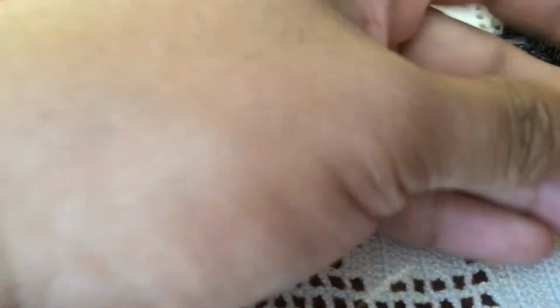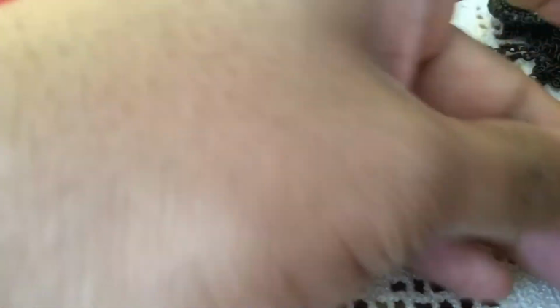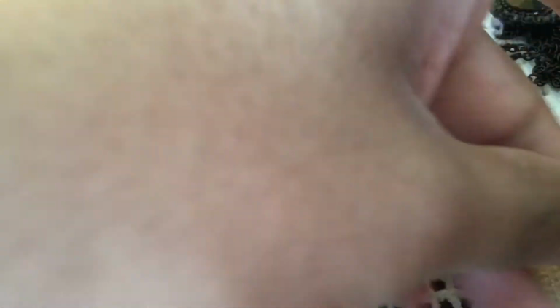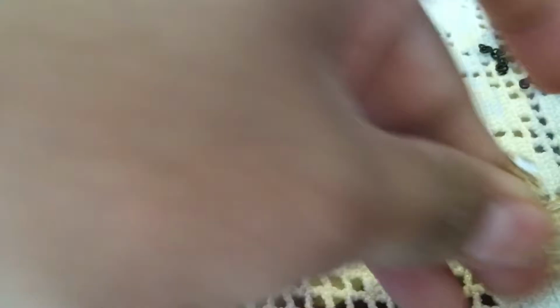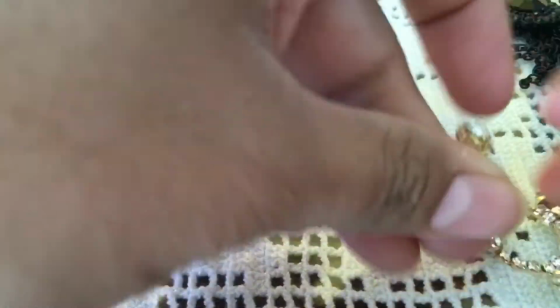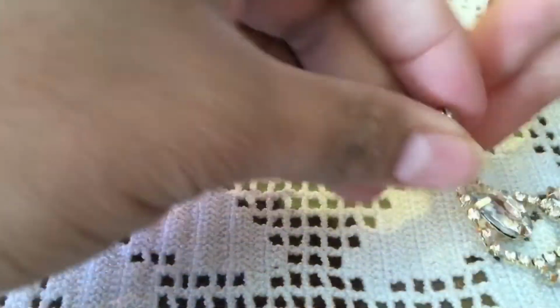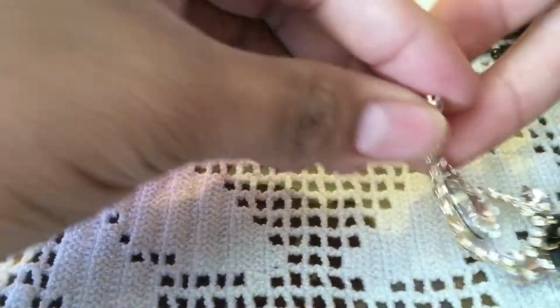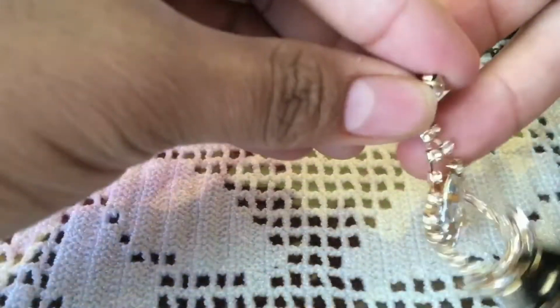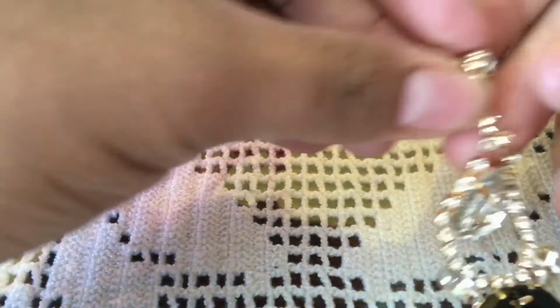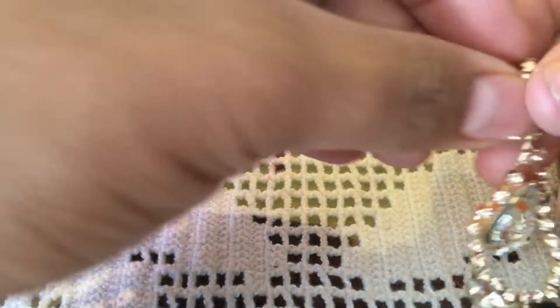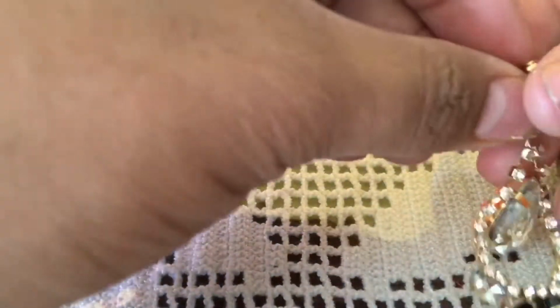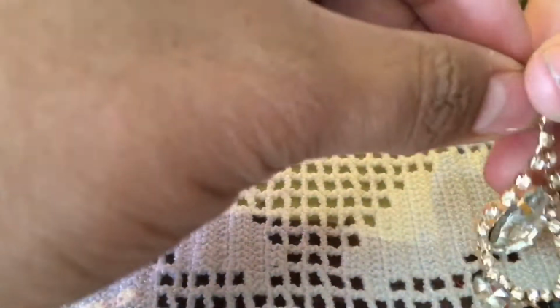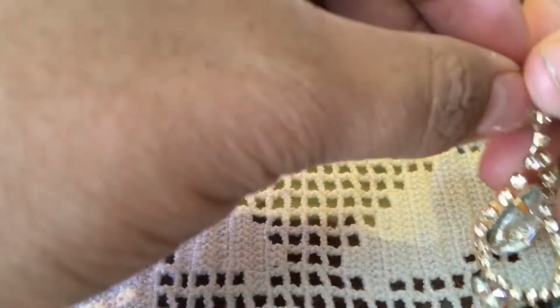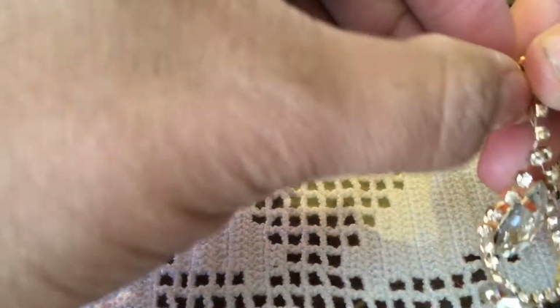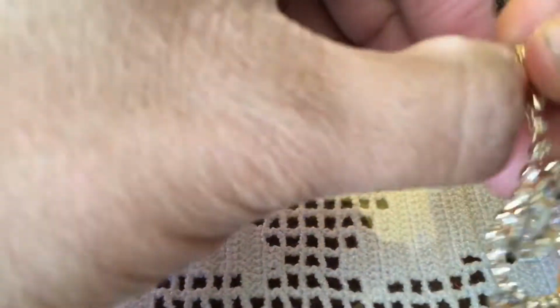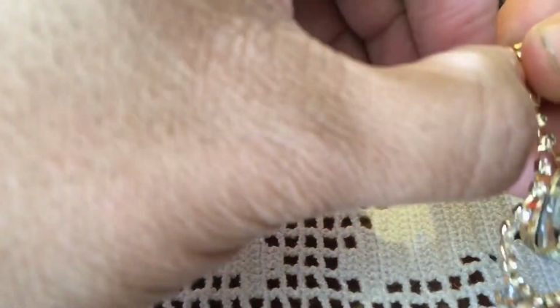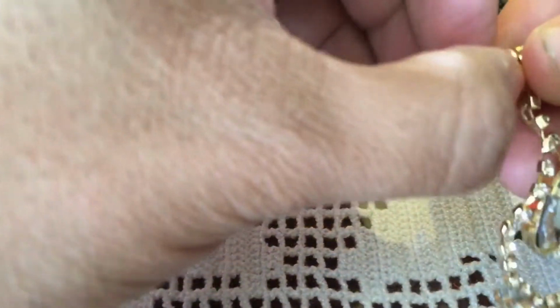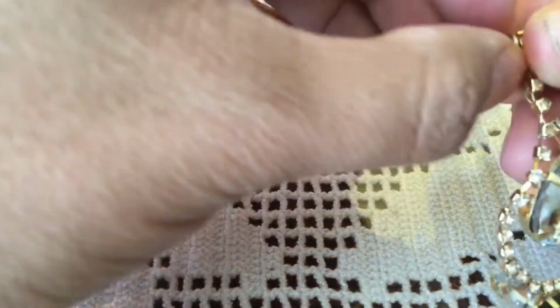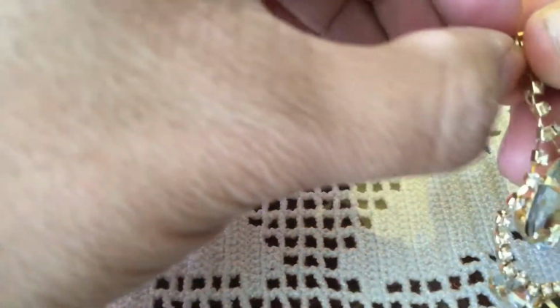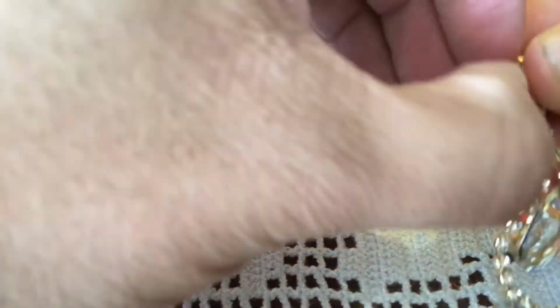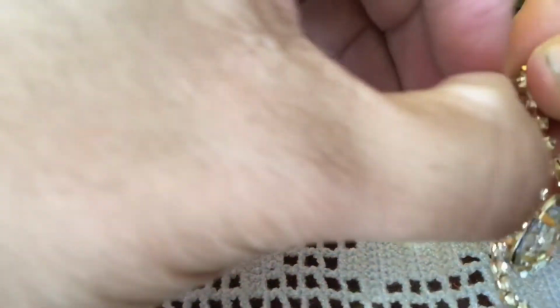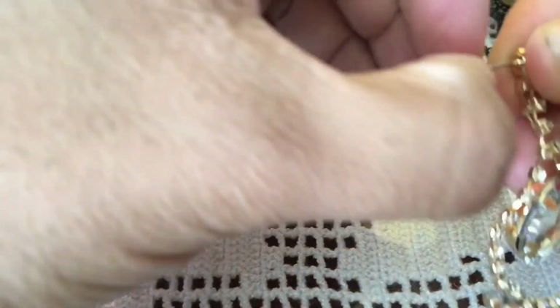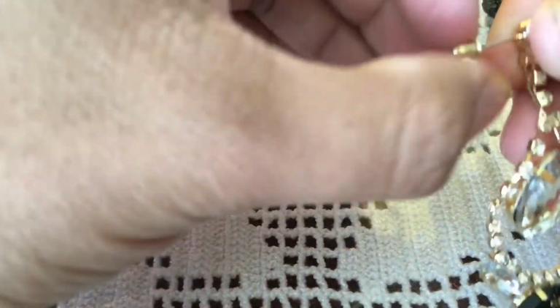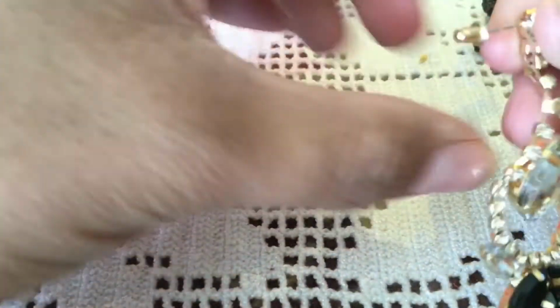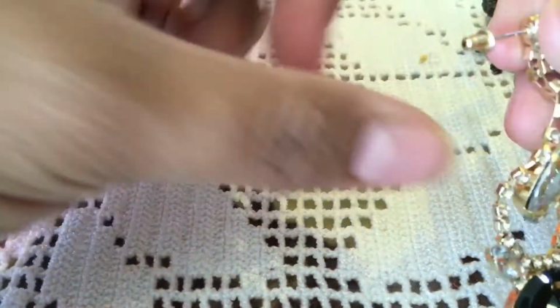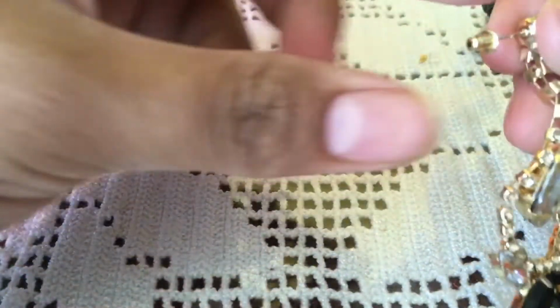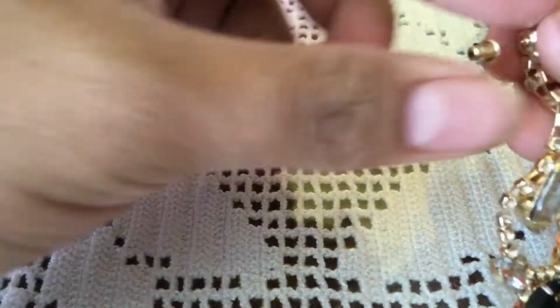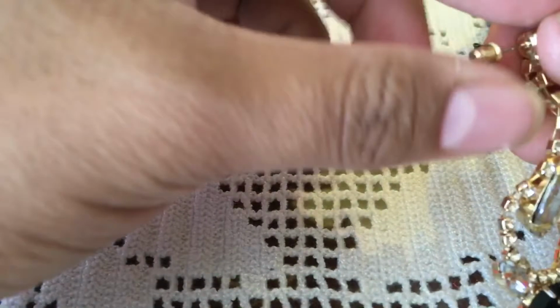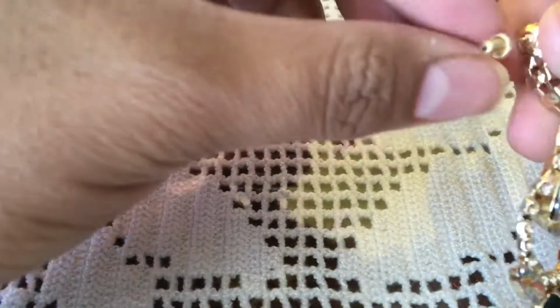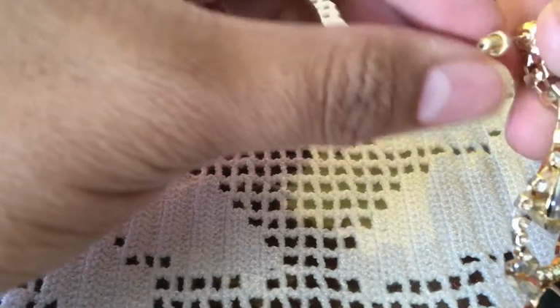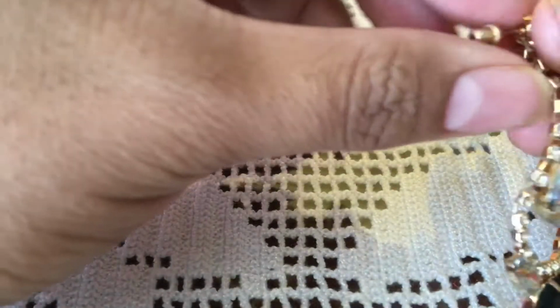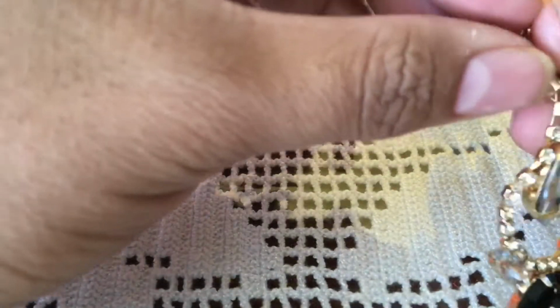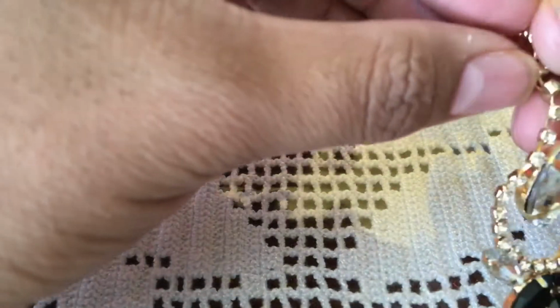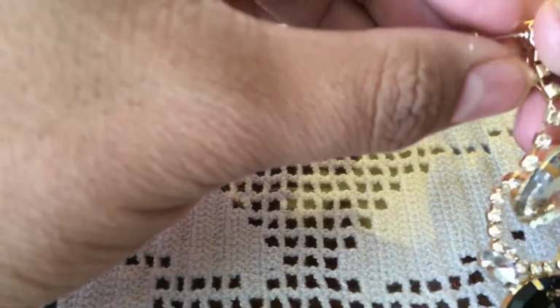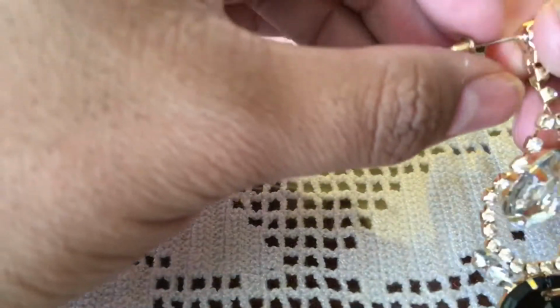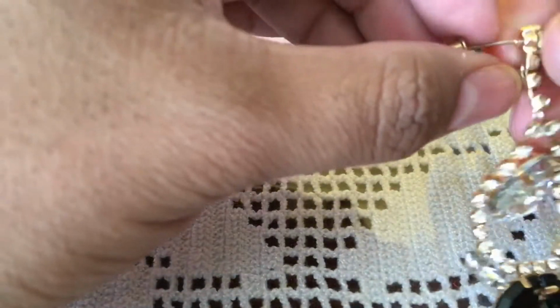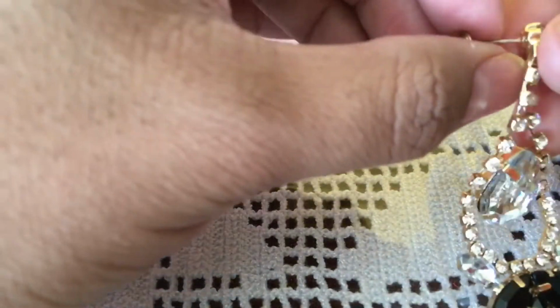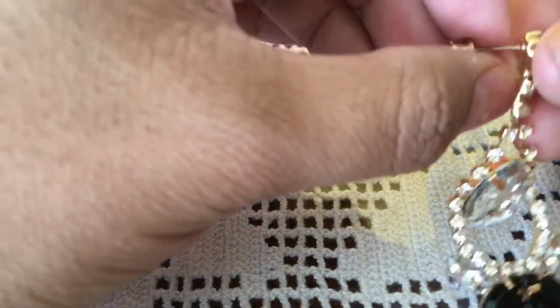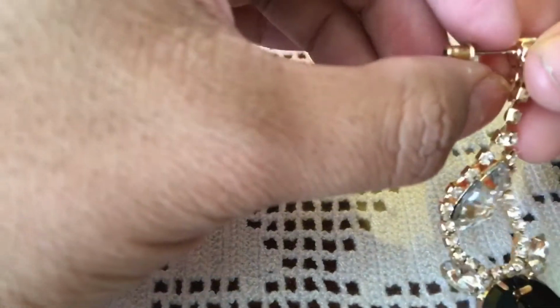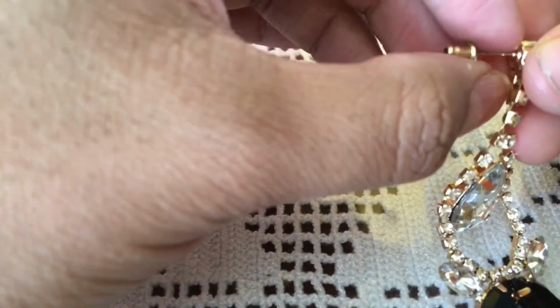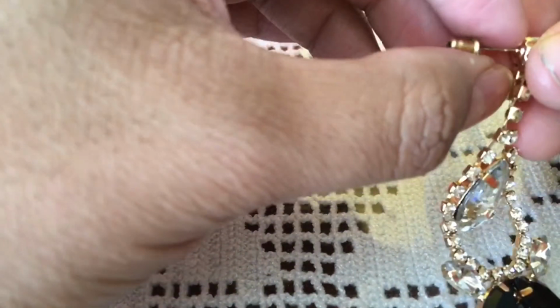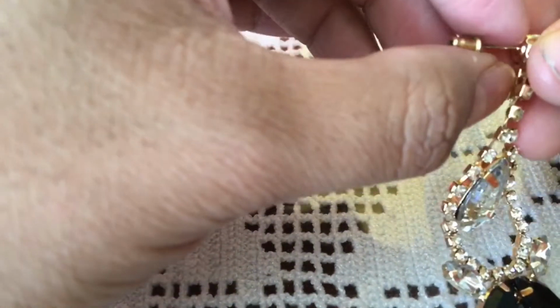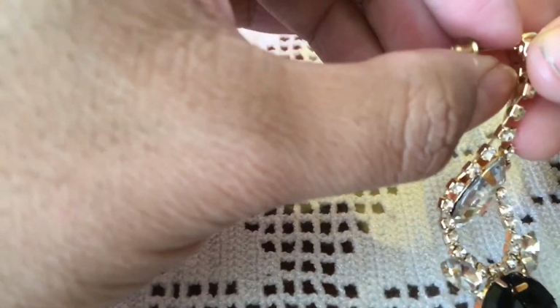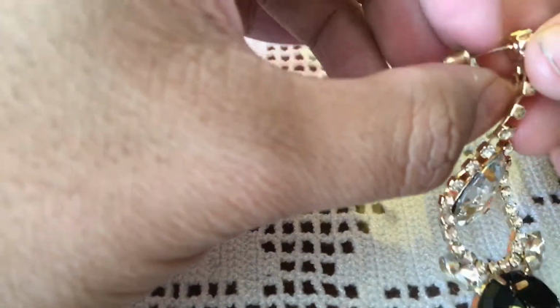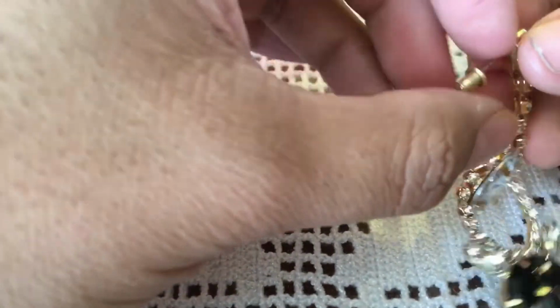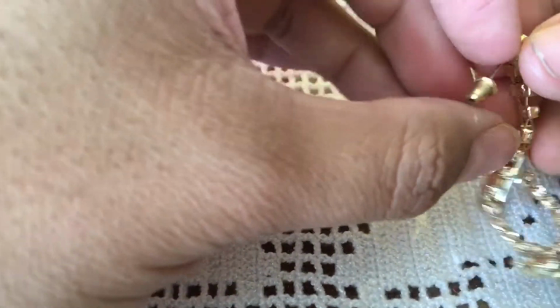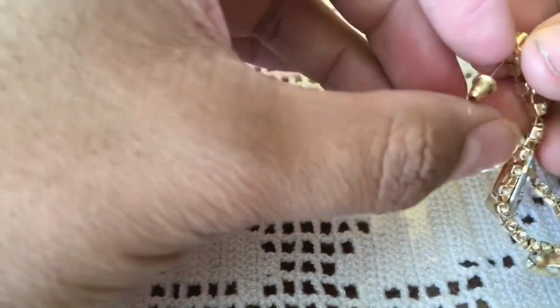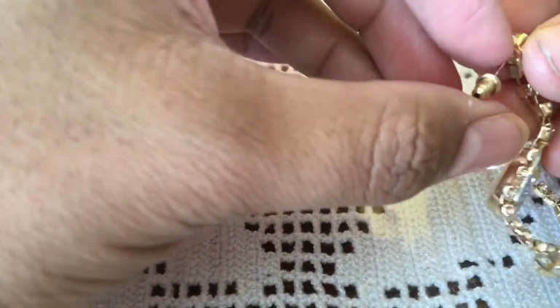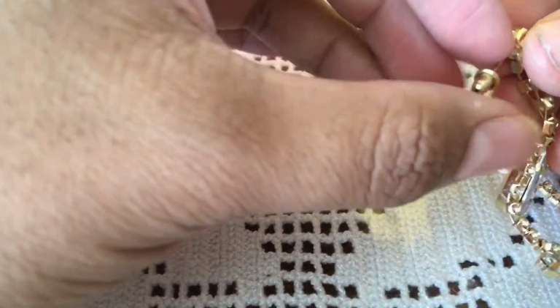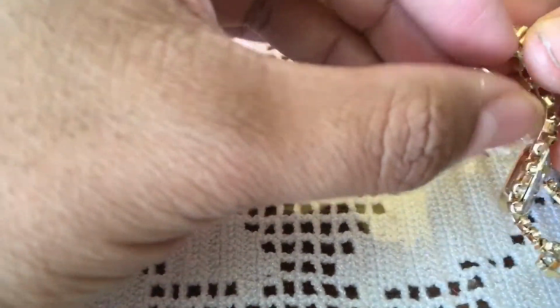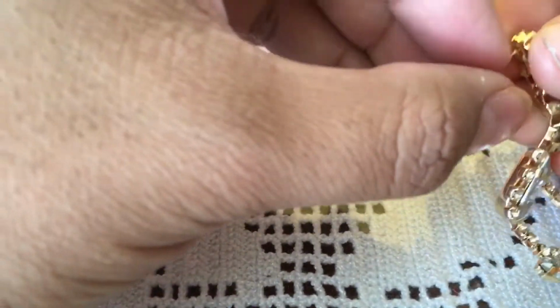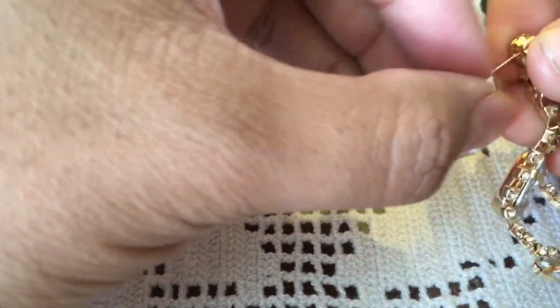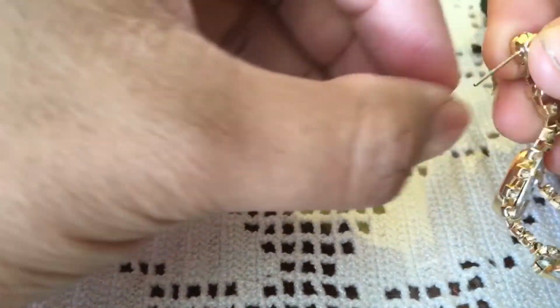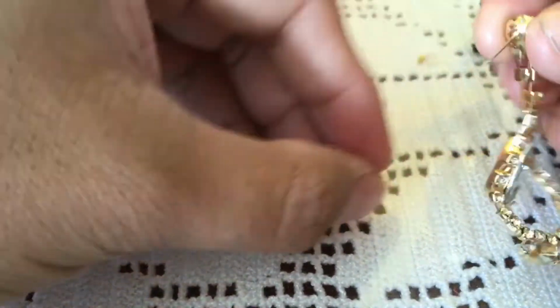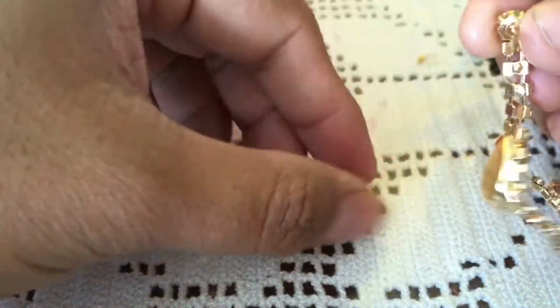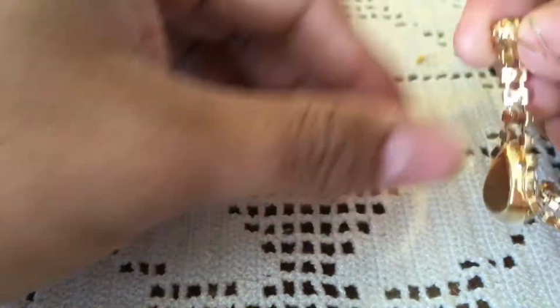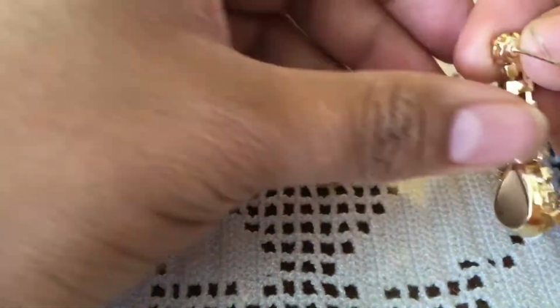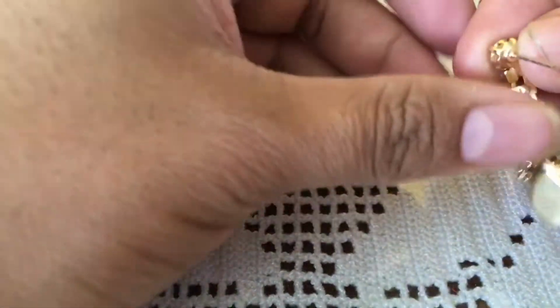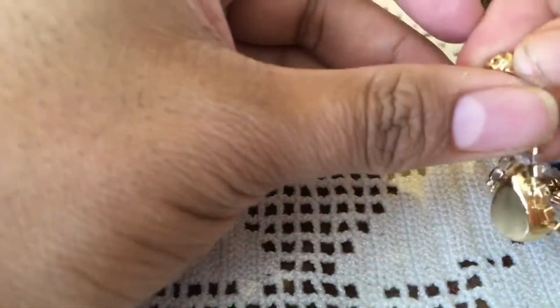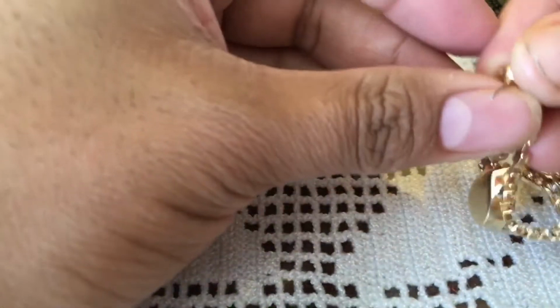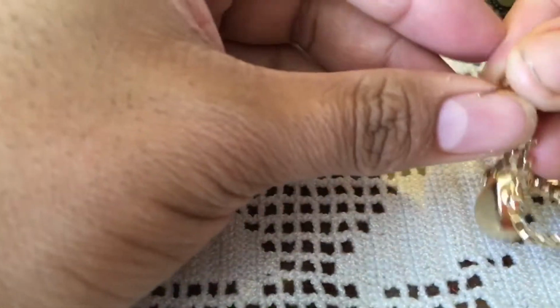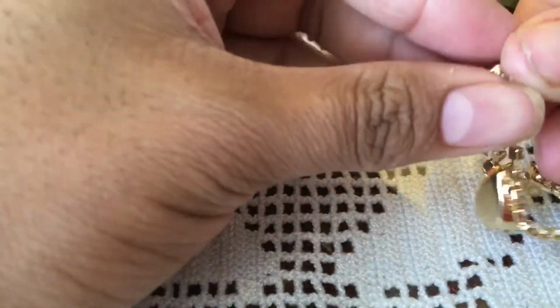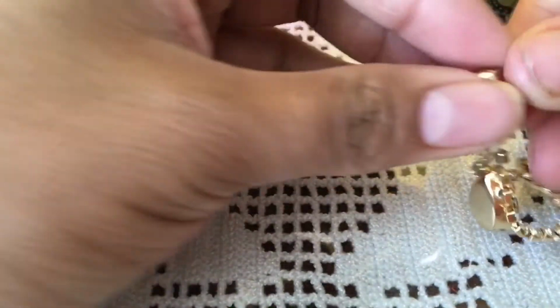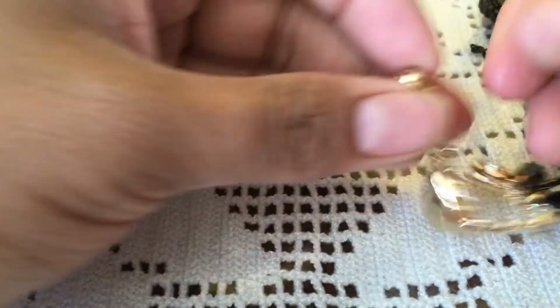In the past, I've just kind of cut this off with pliers — this little thing. But it's still pokey, so you don't want it to be pokey.